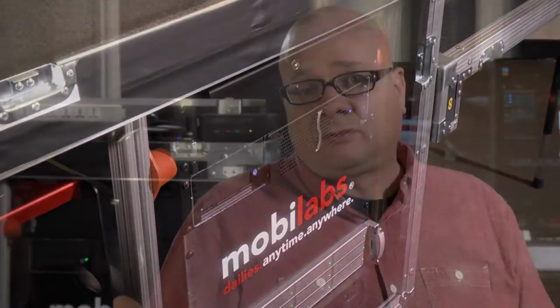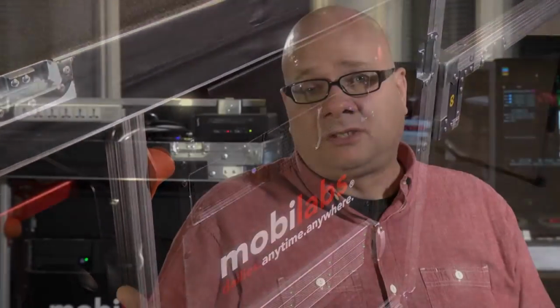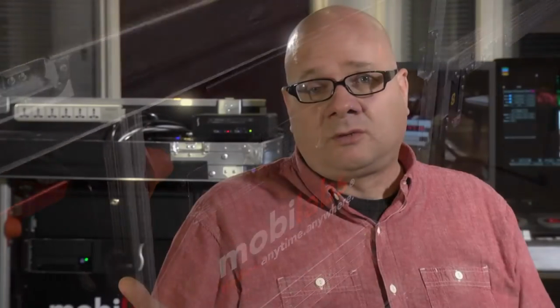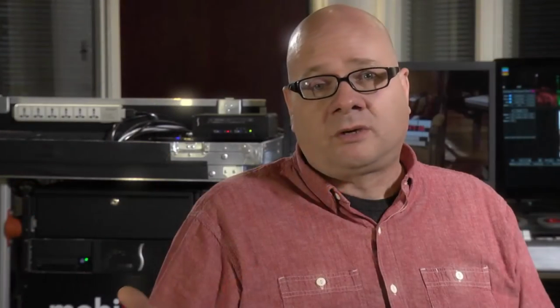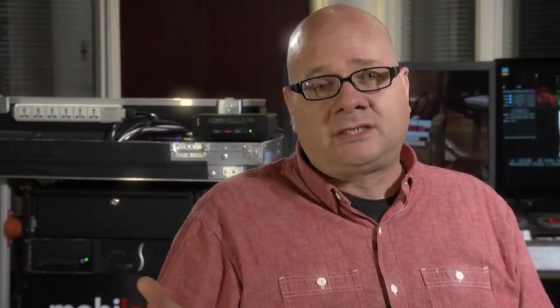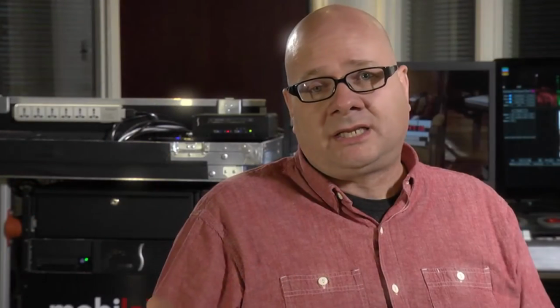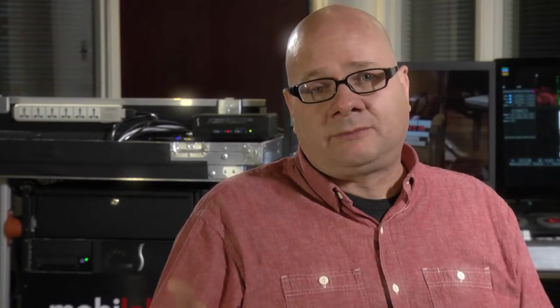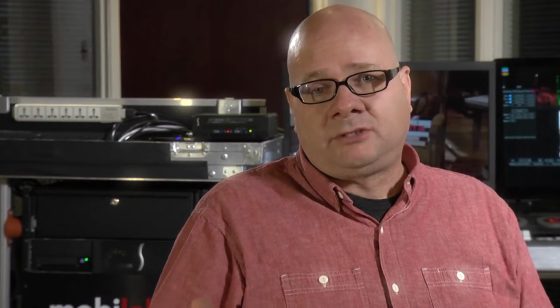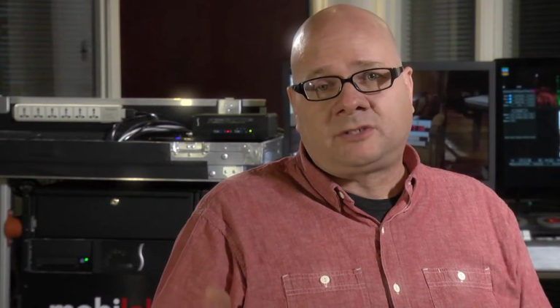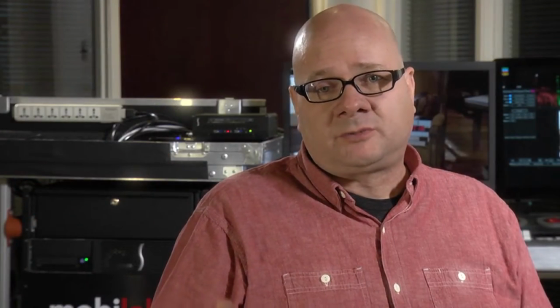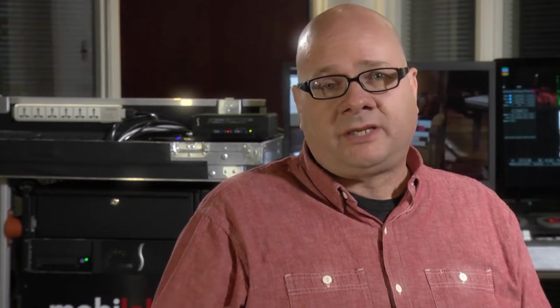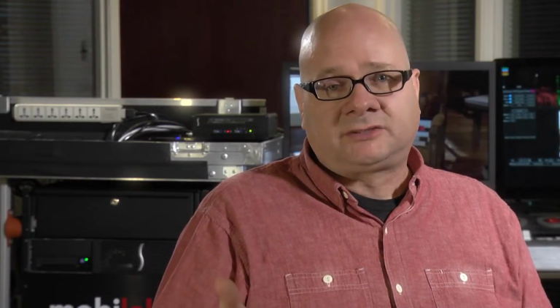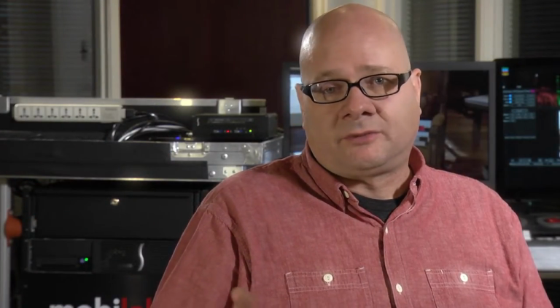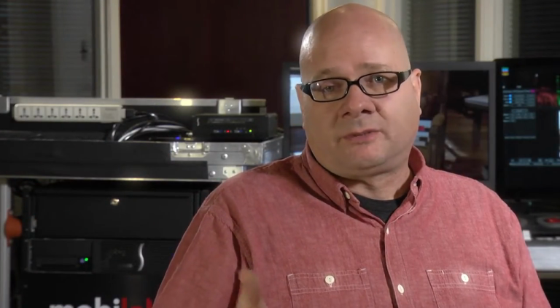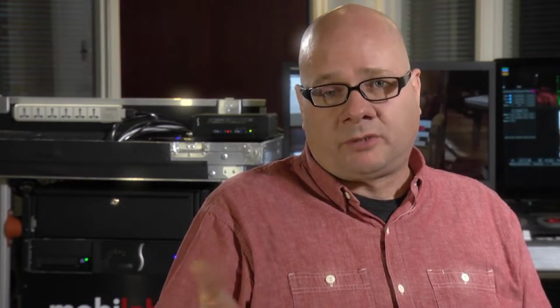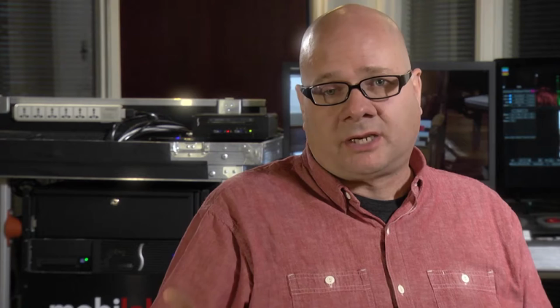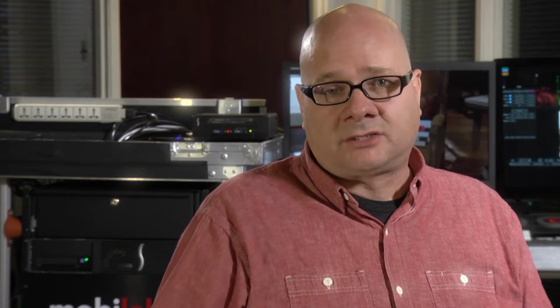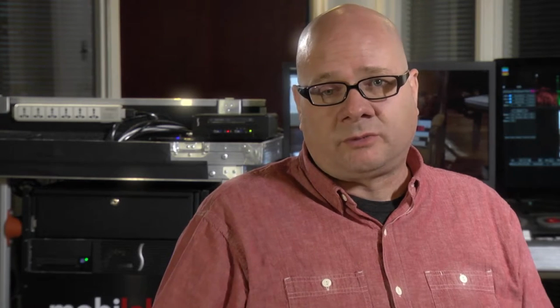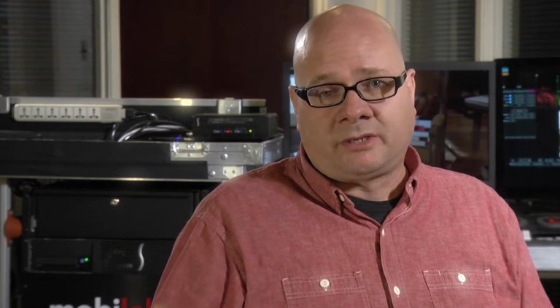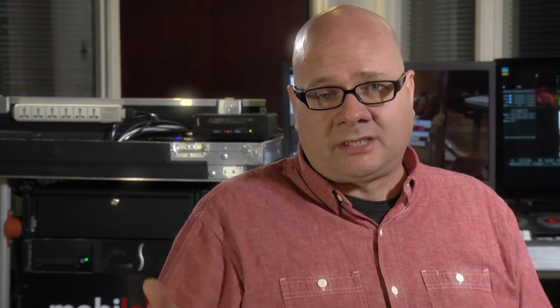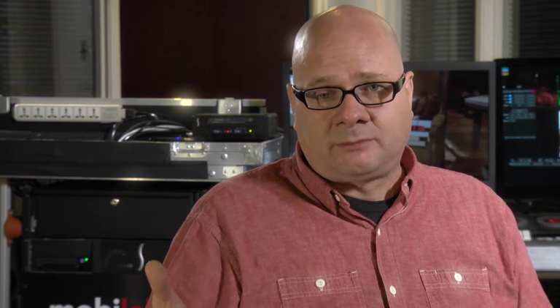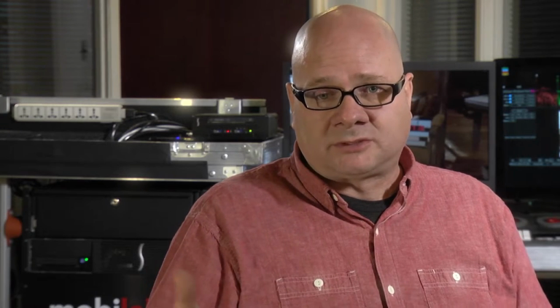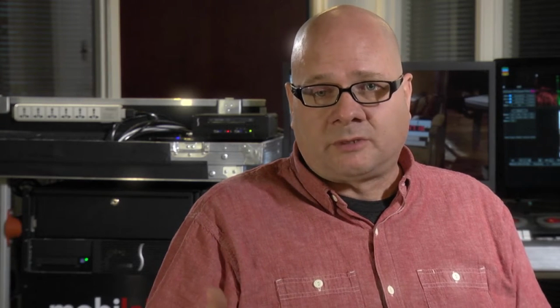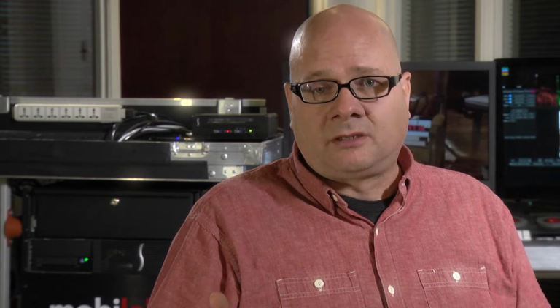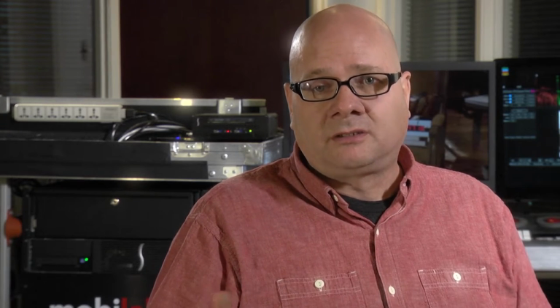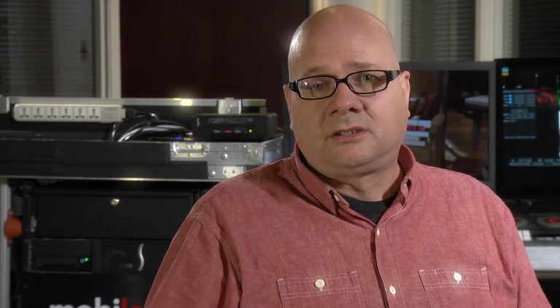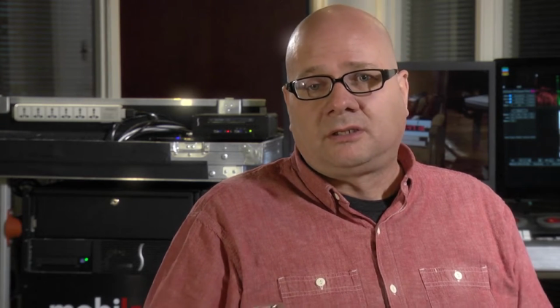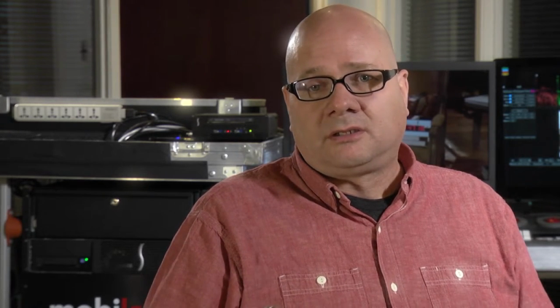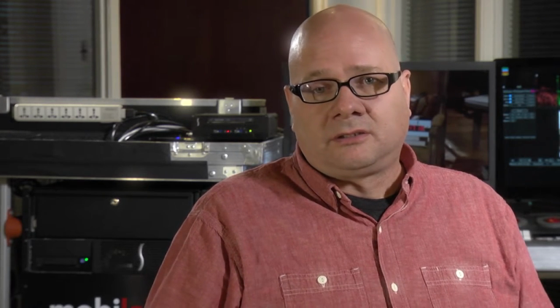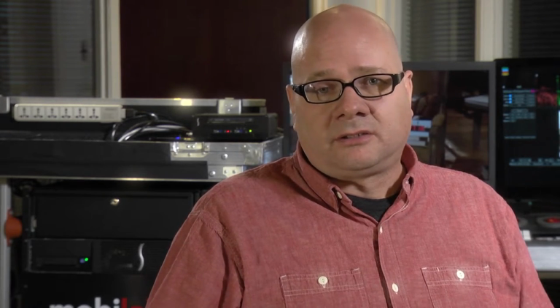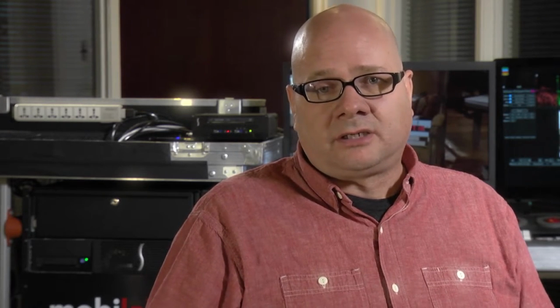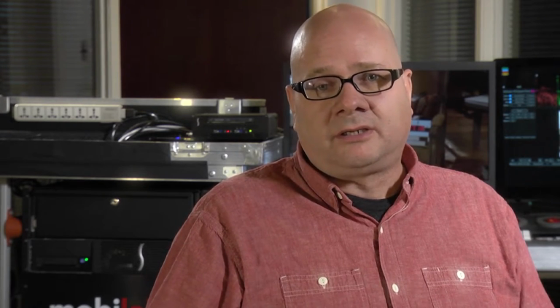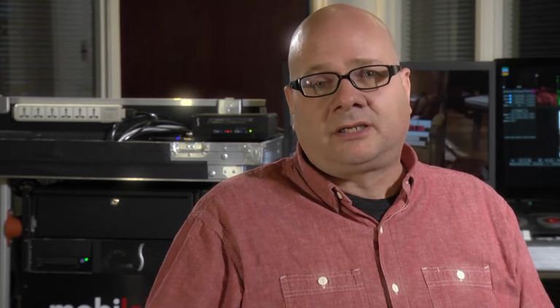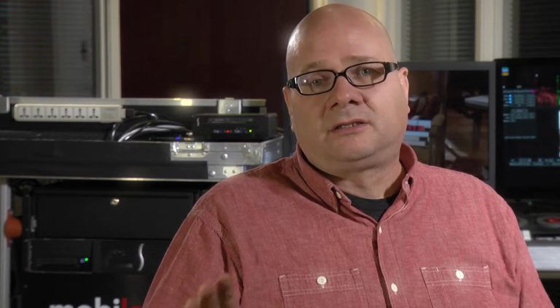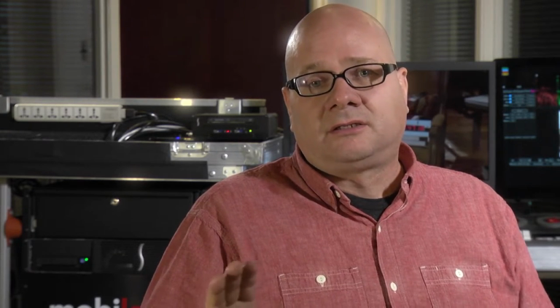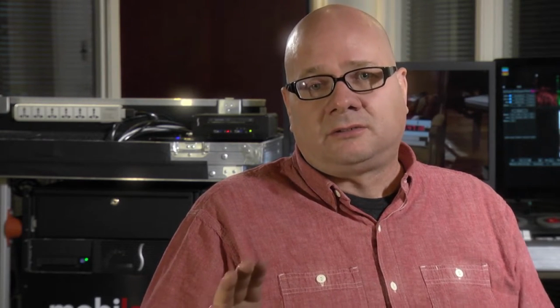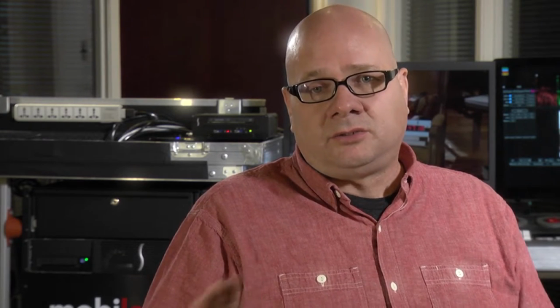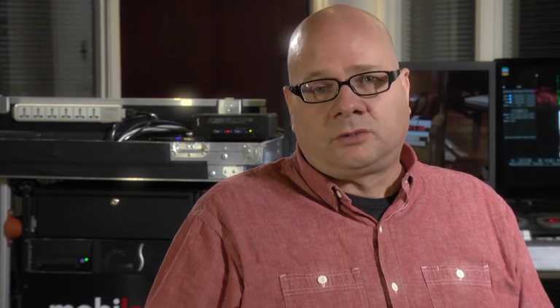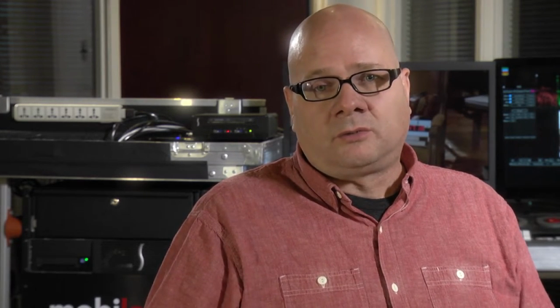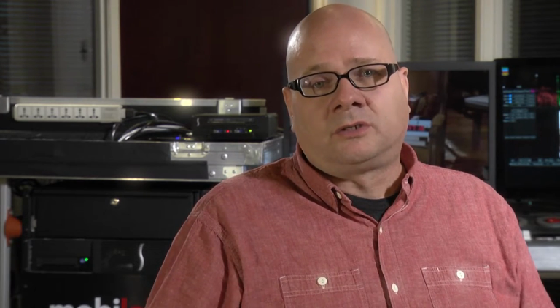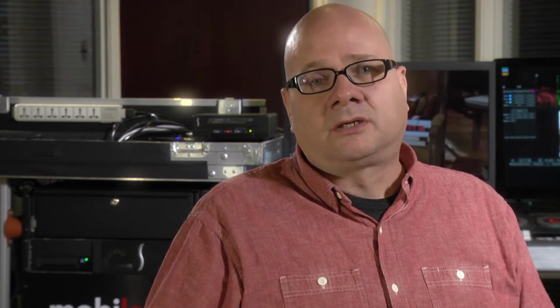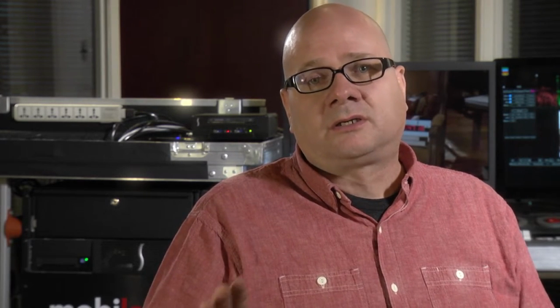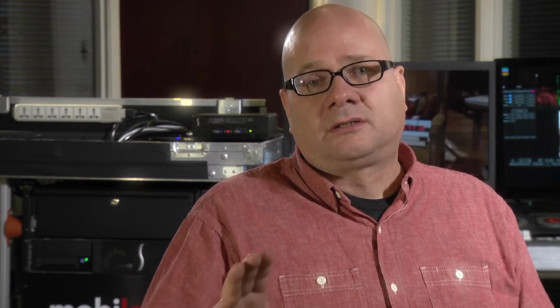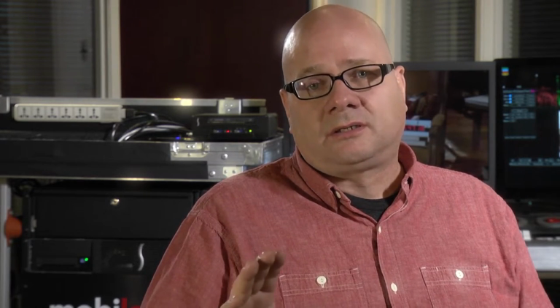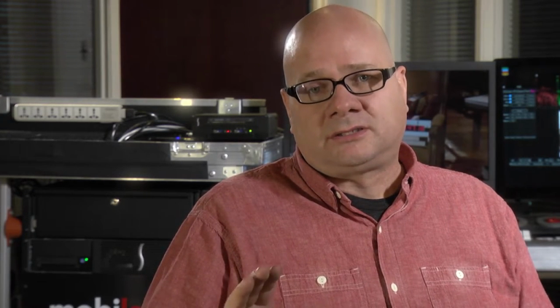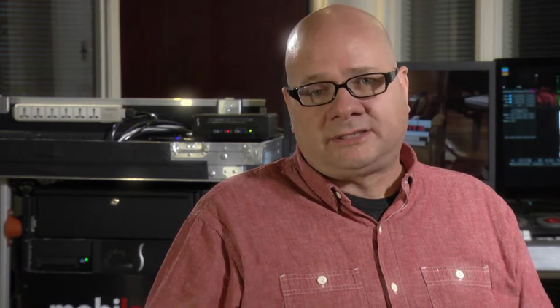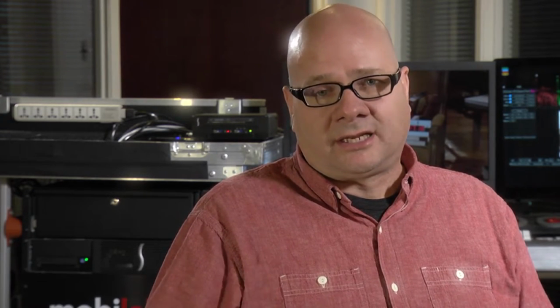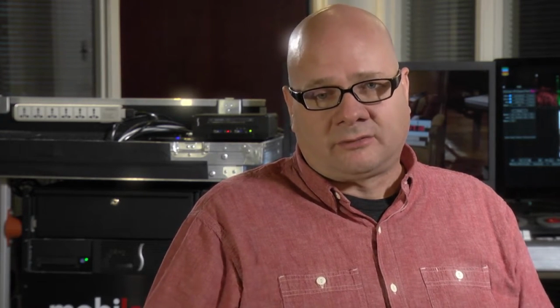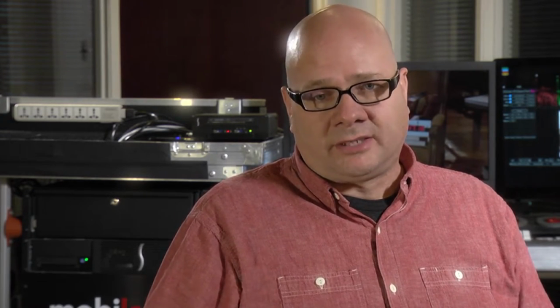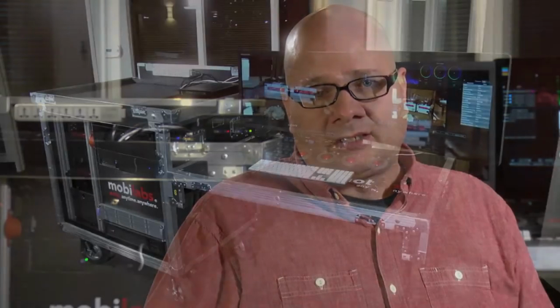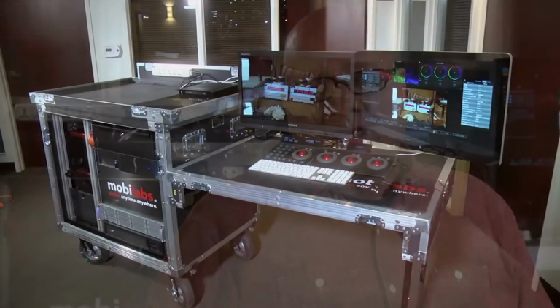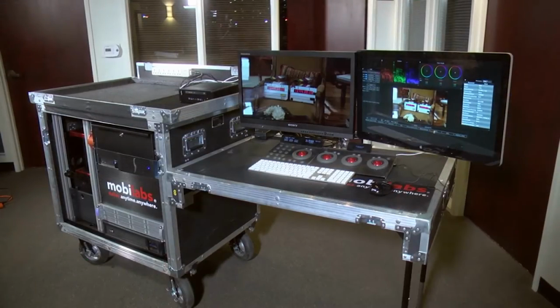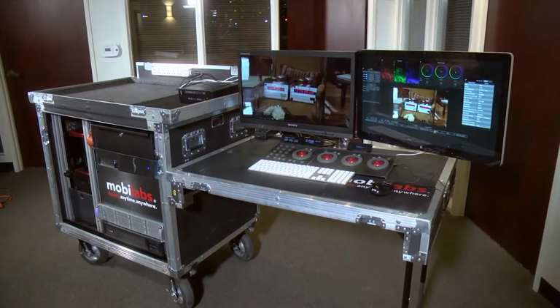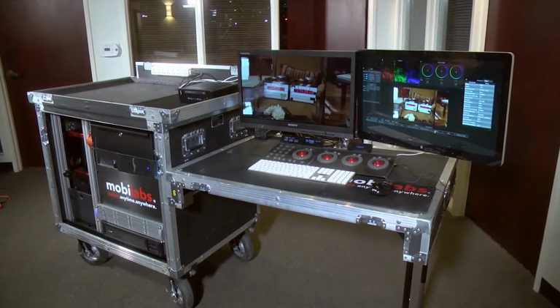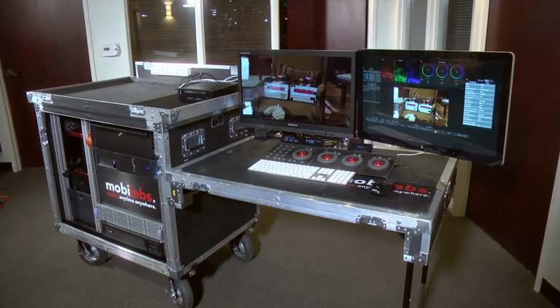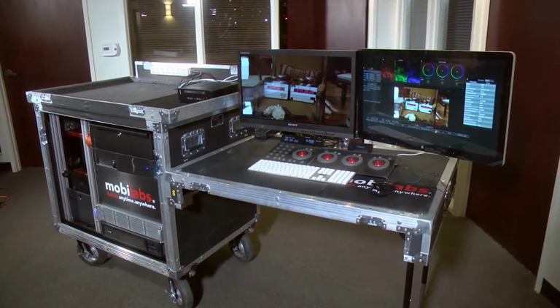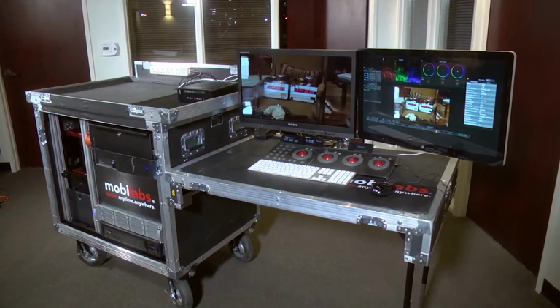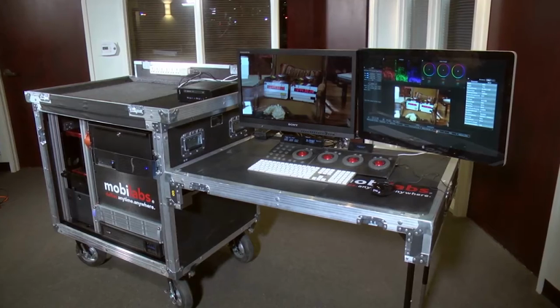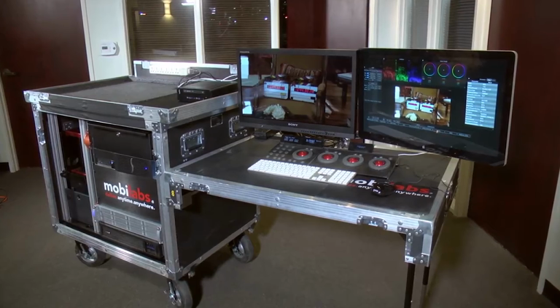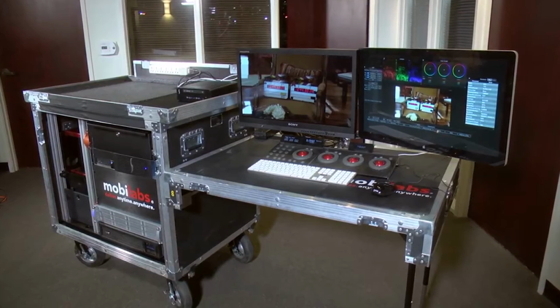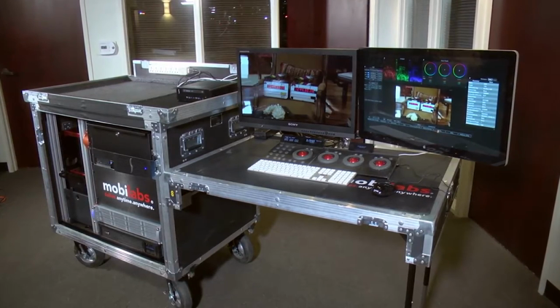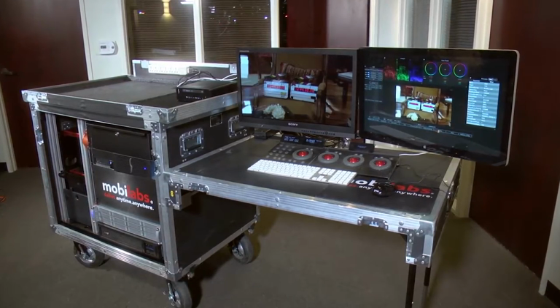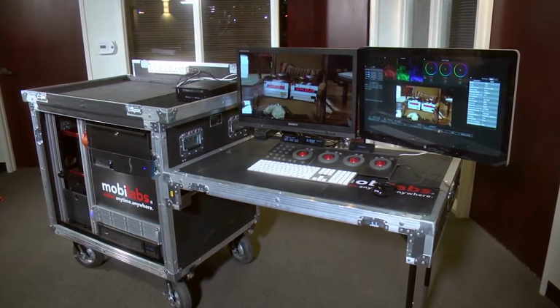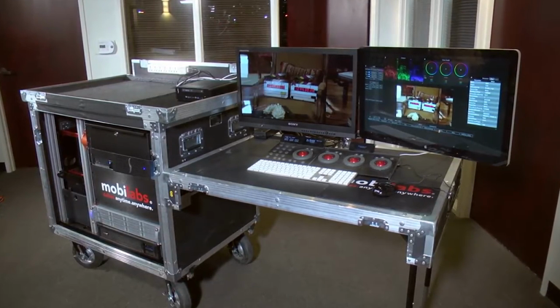We don't want to take up too much space from the production. We want to keep a small area, do our work, and stay out of the way. And this works really, really well for us.